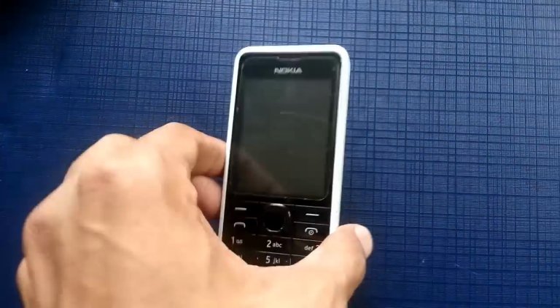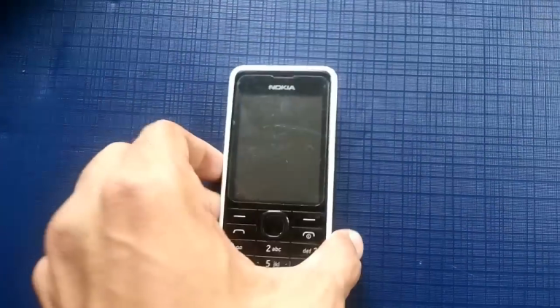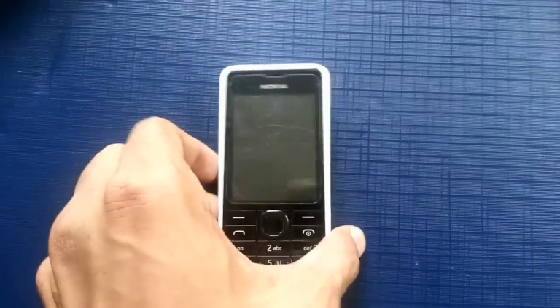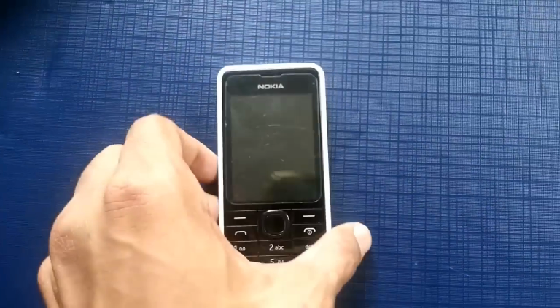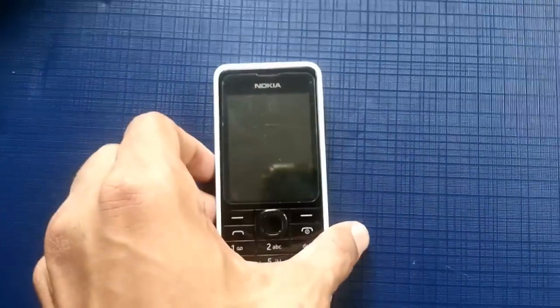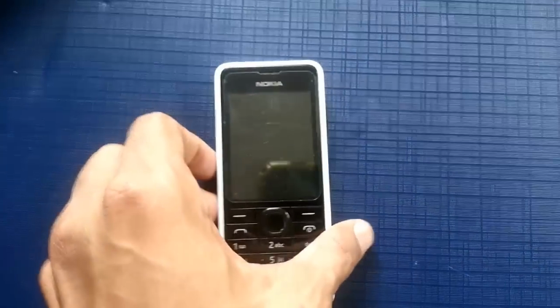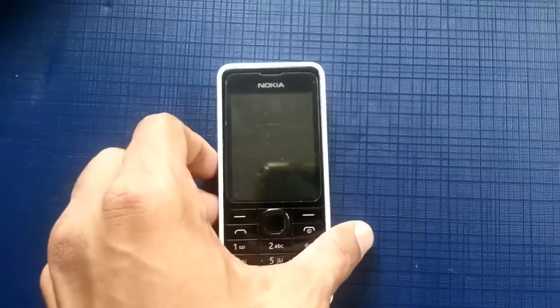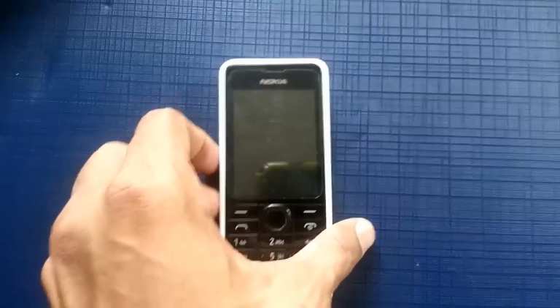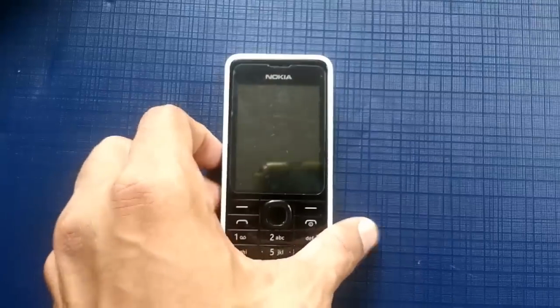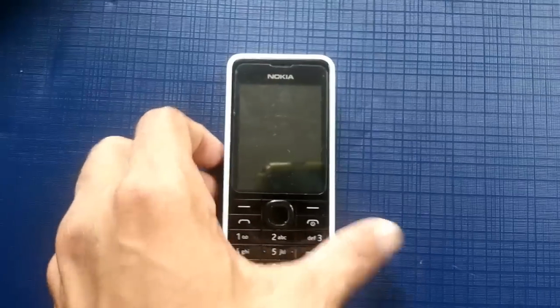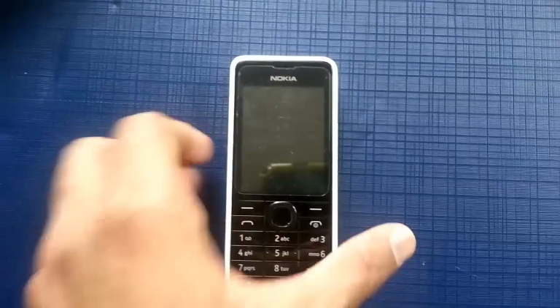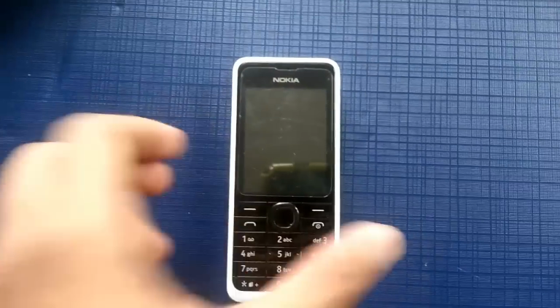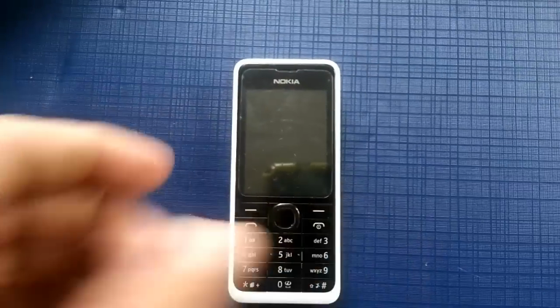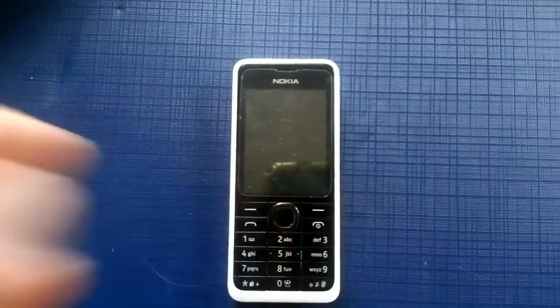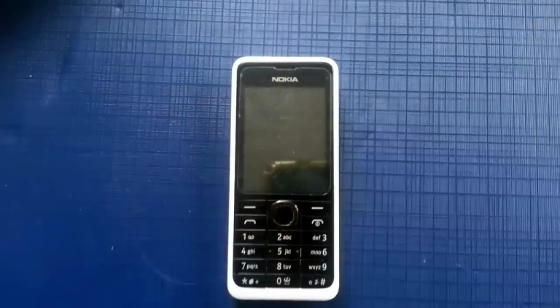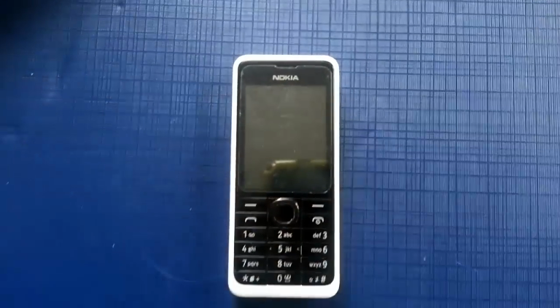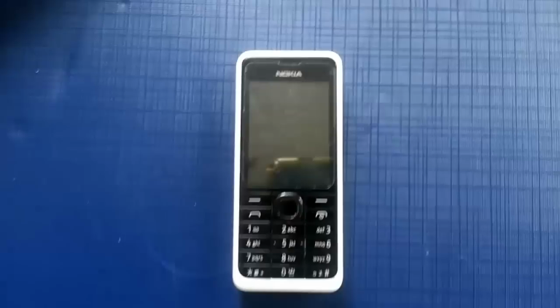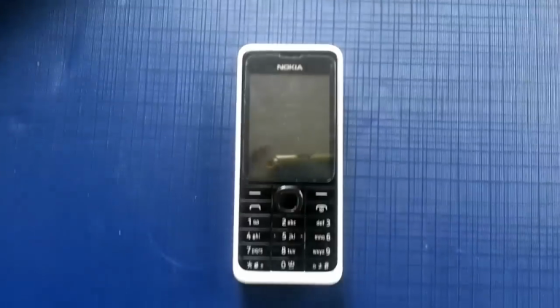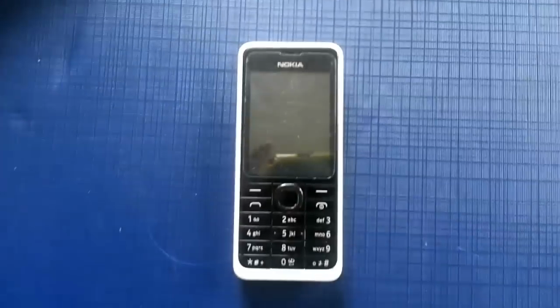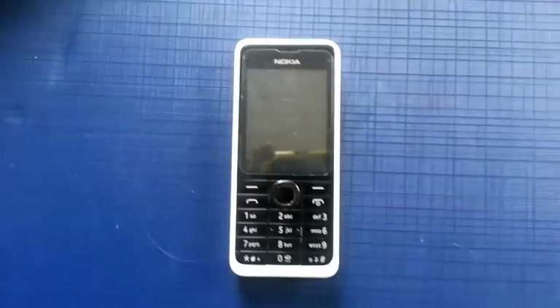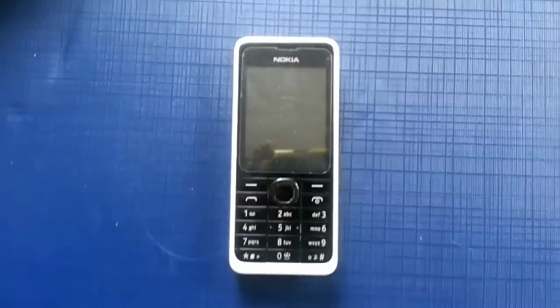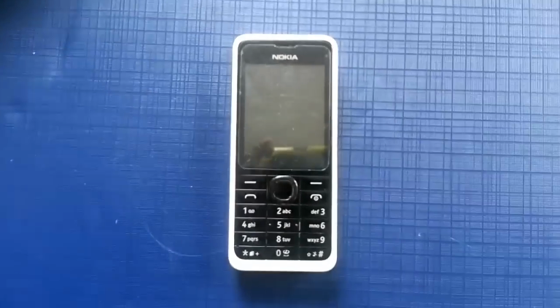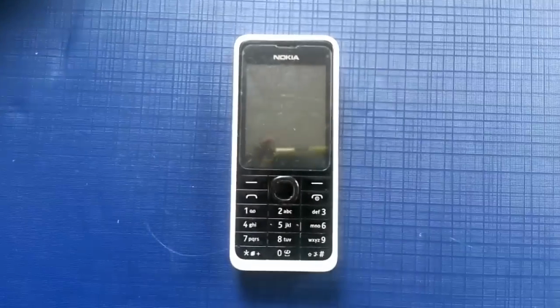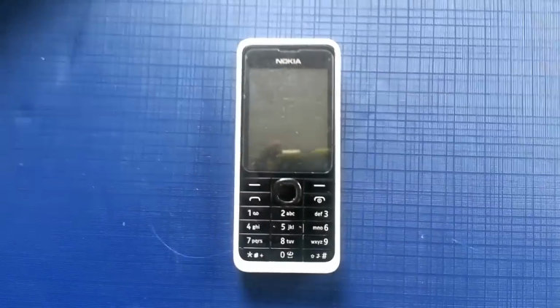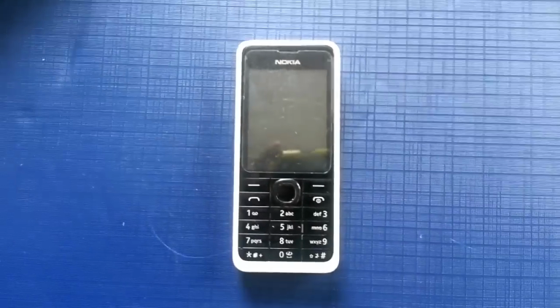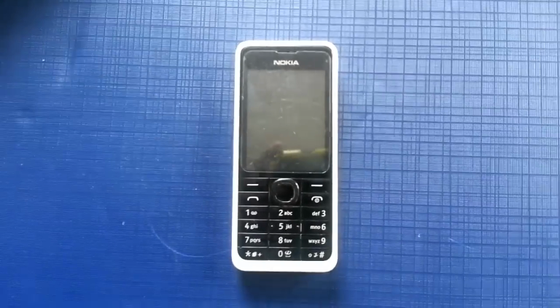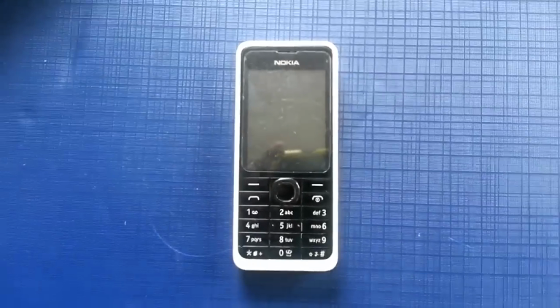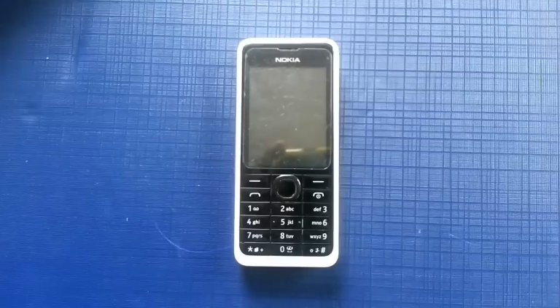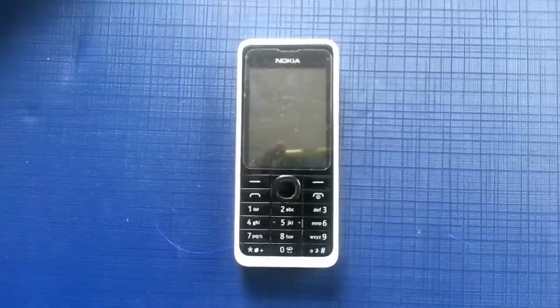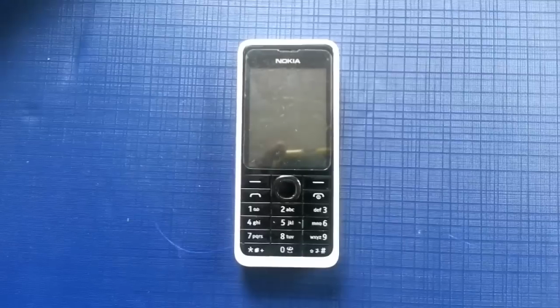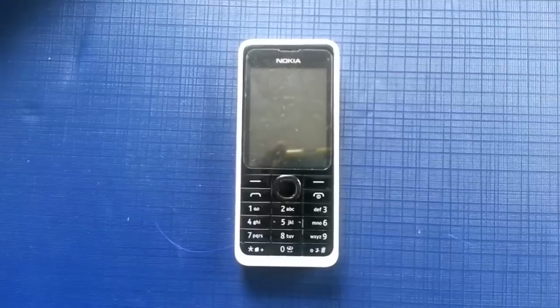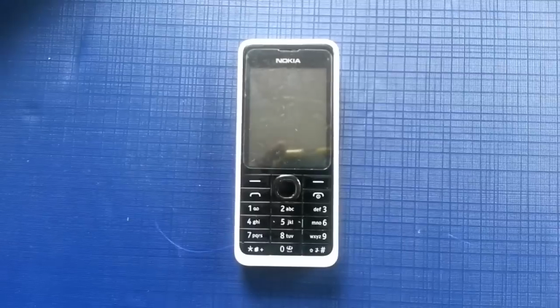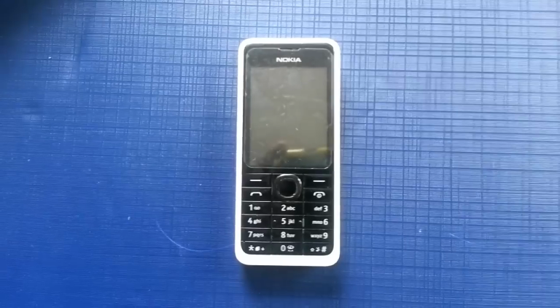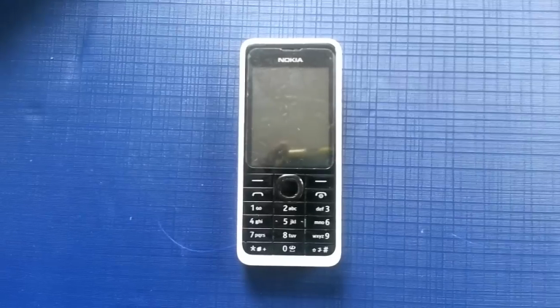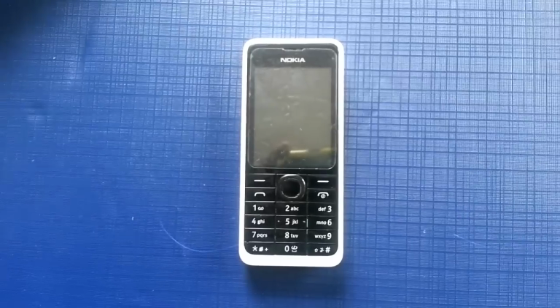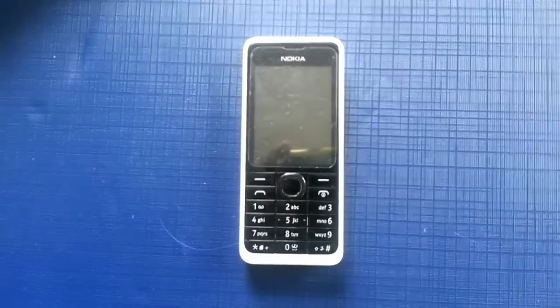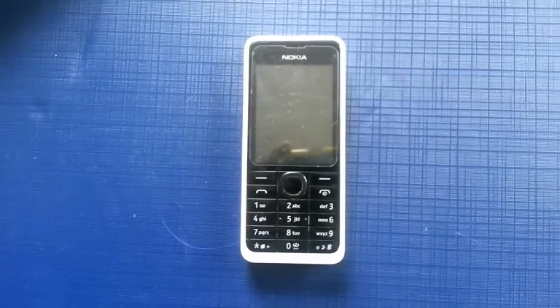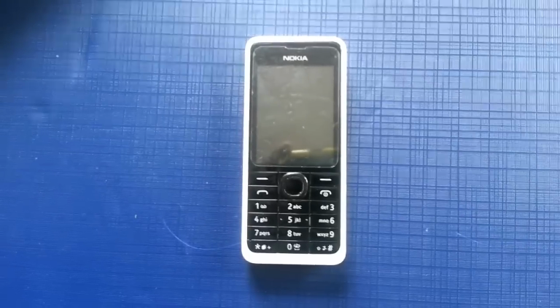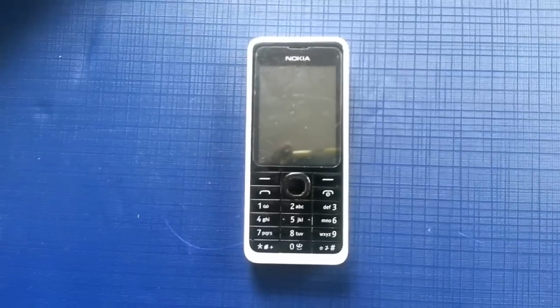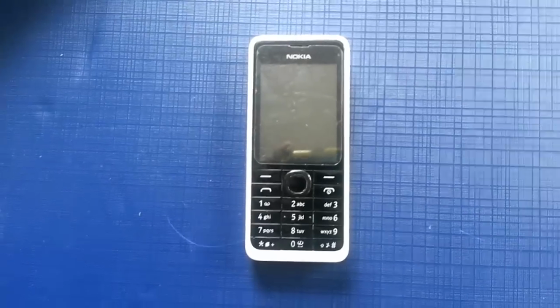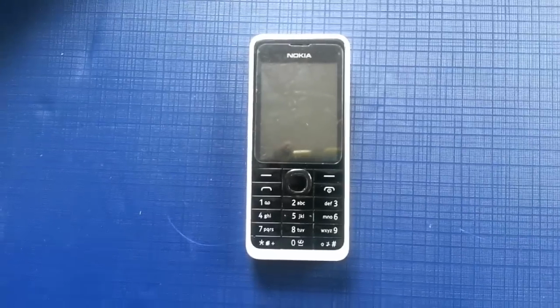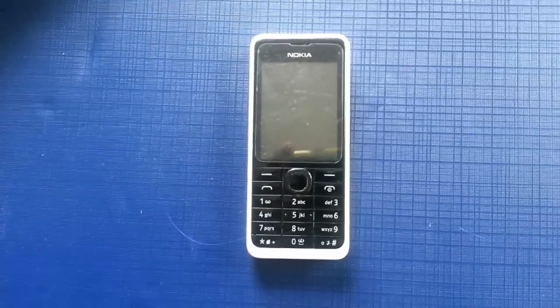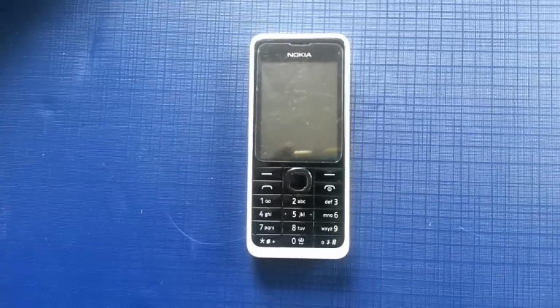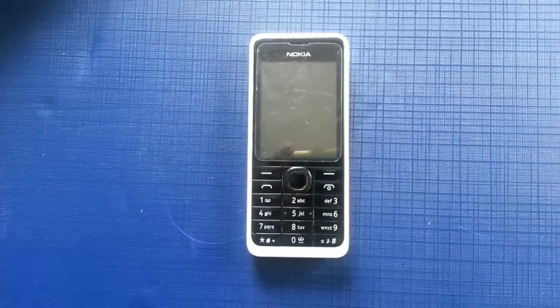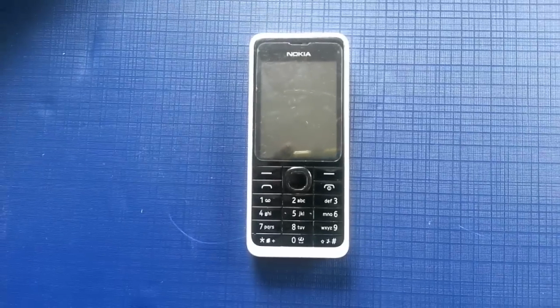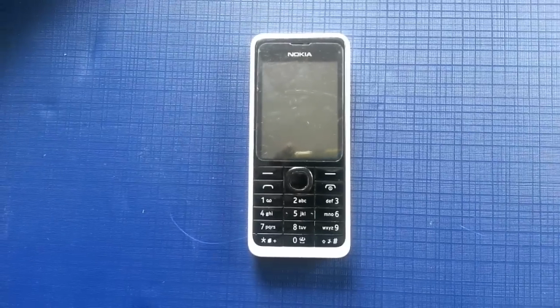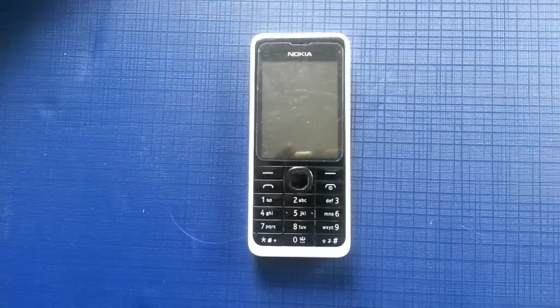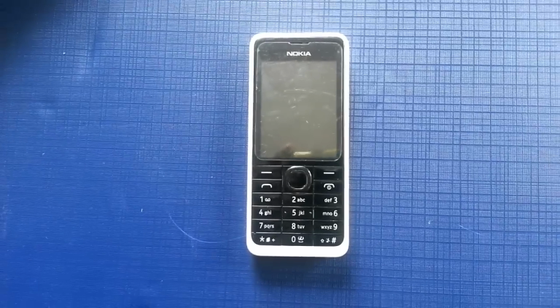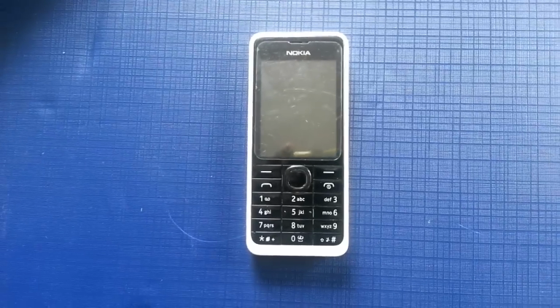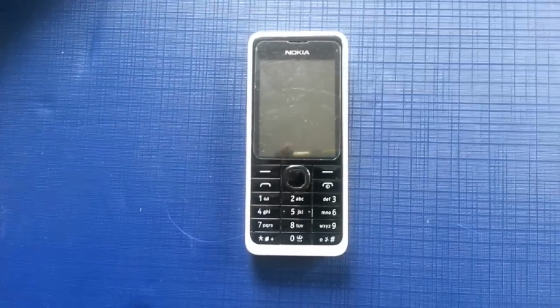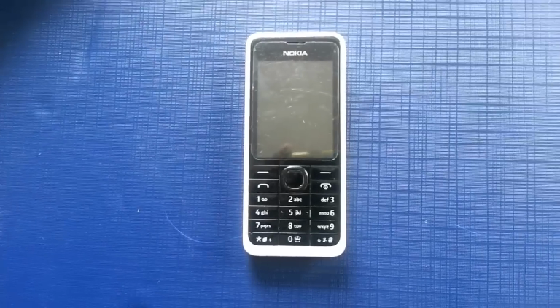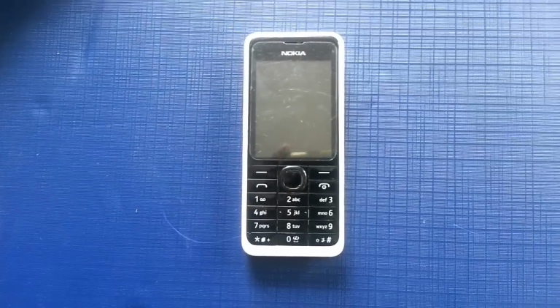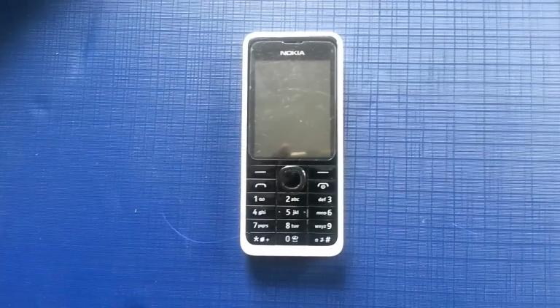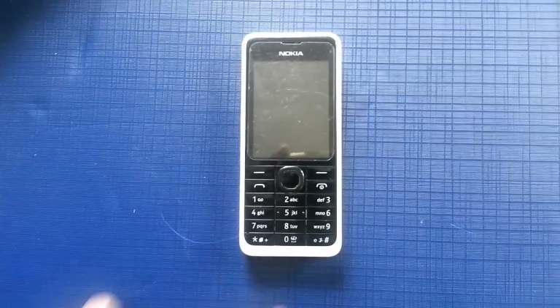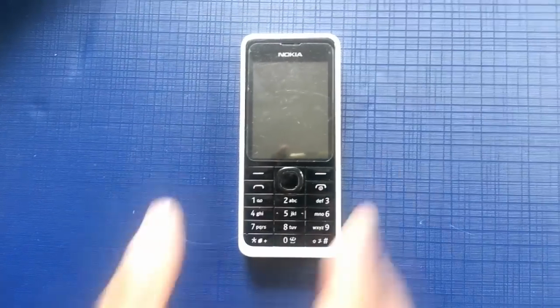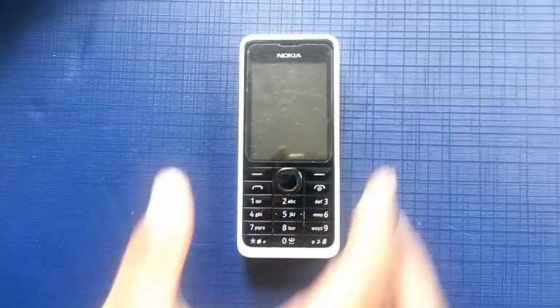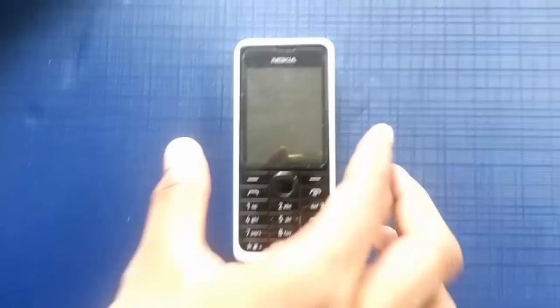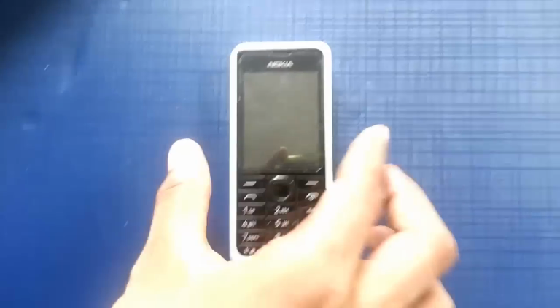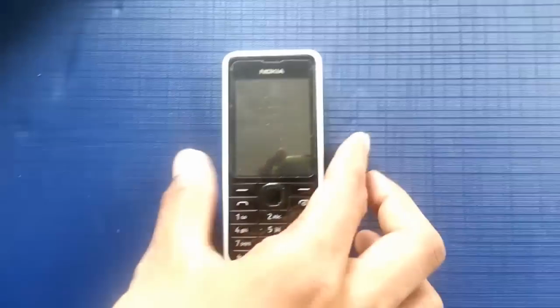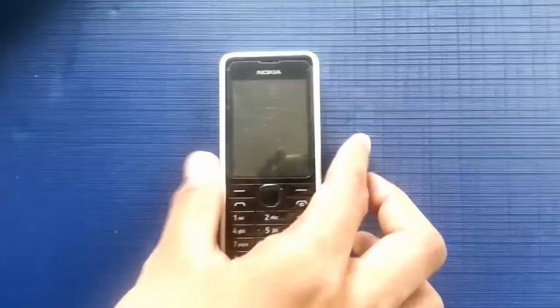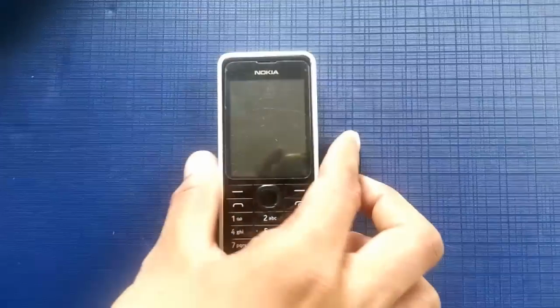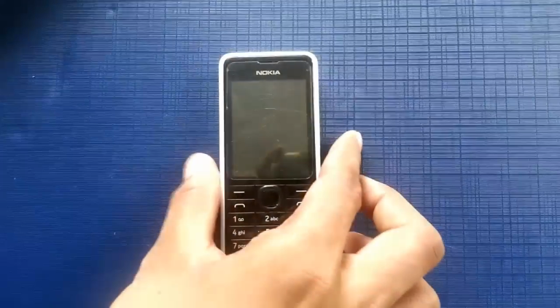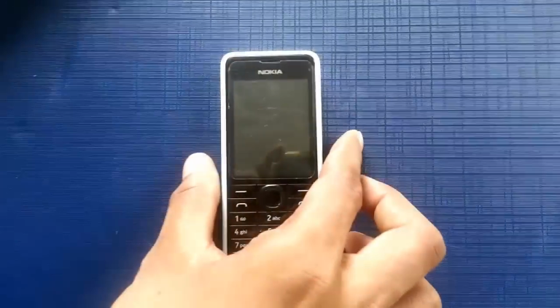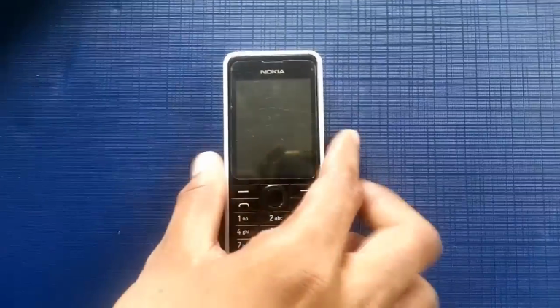I've got a 301 mobile. You may be knowing some of the hard resetting methods, but this is a very easy method.